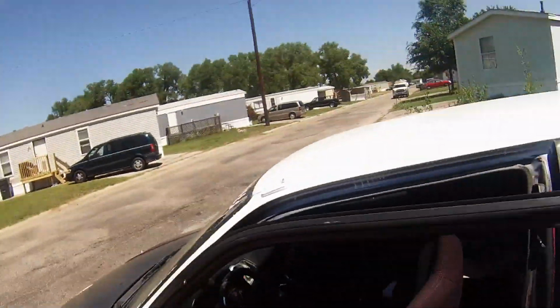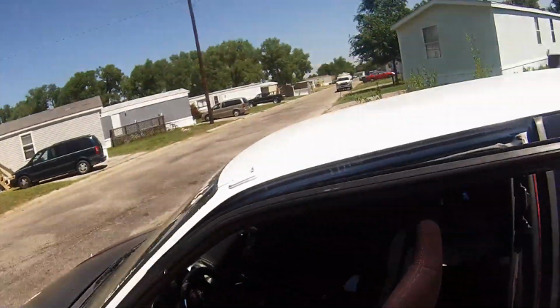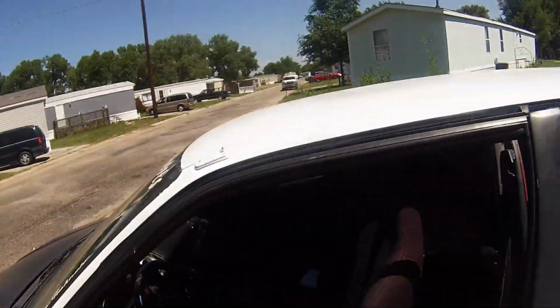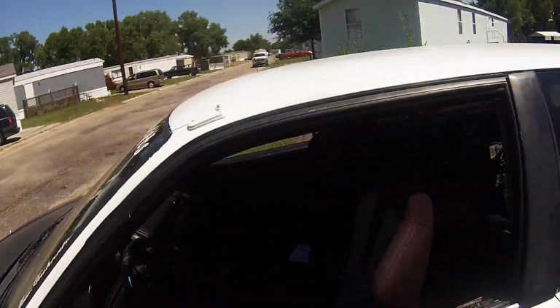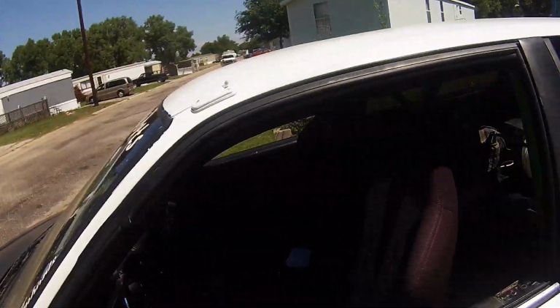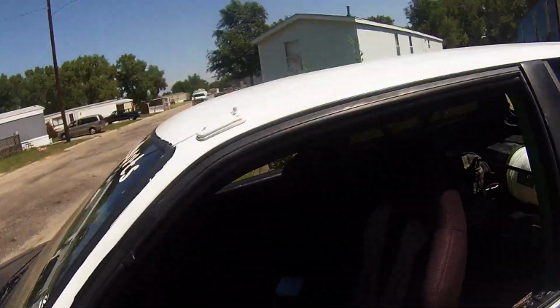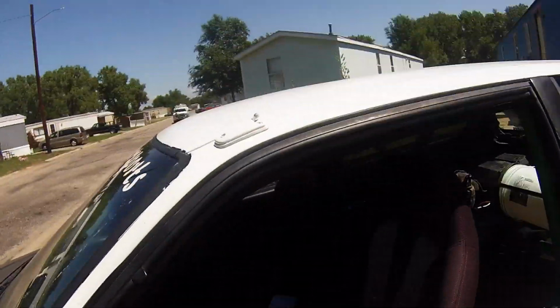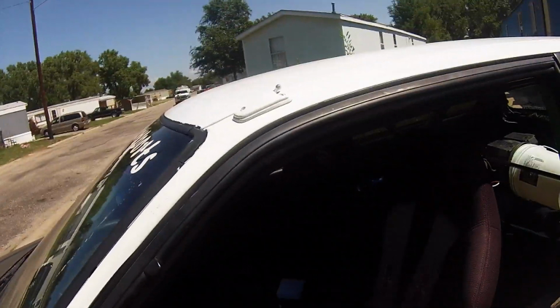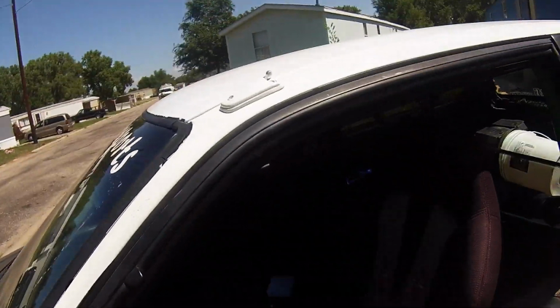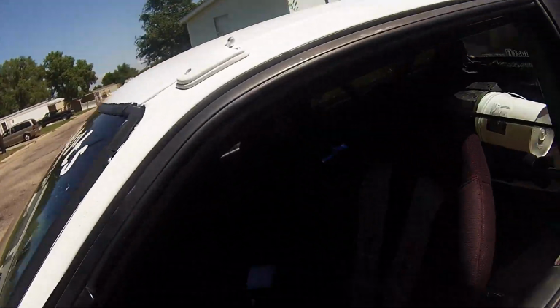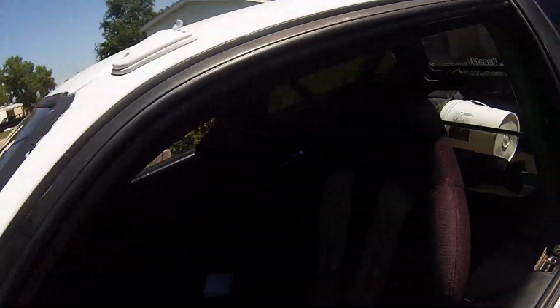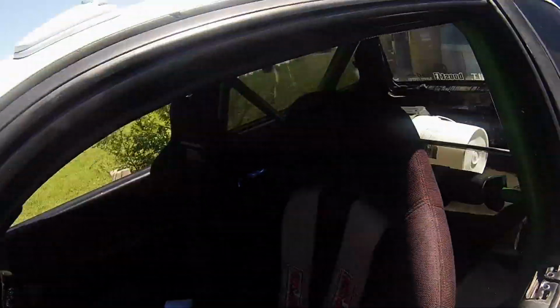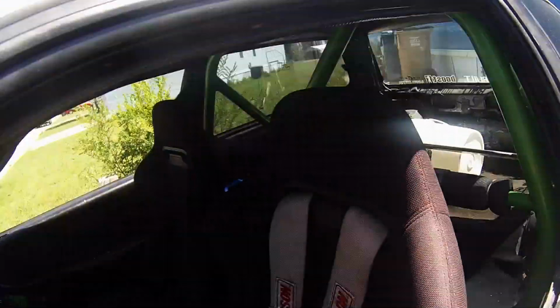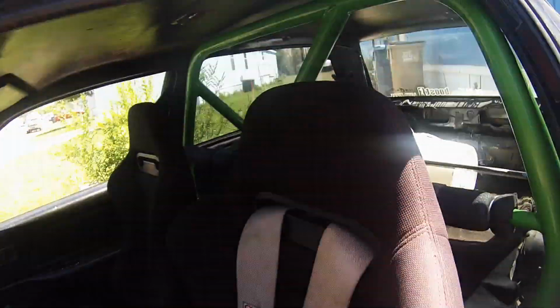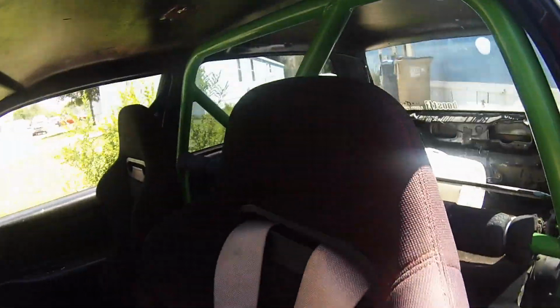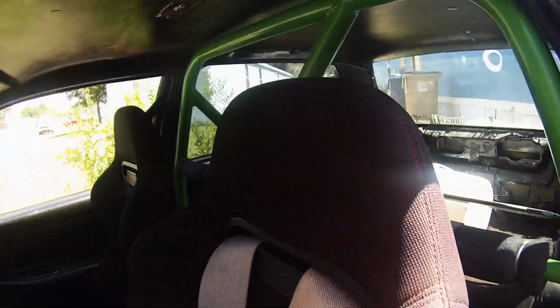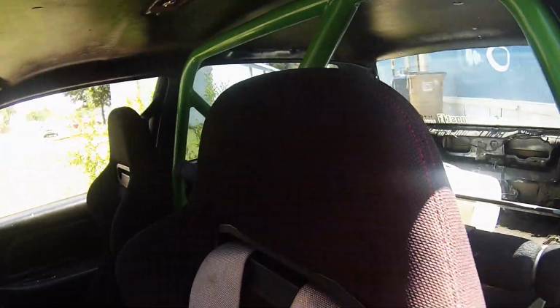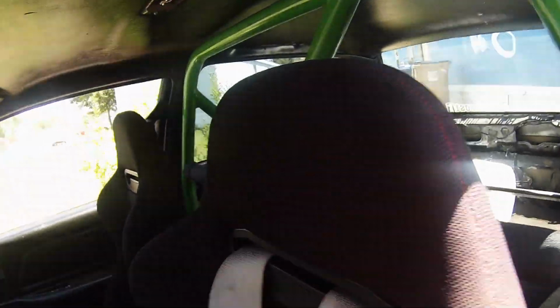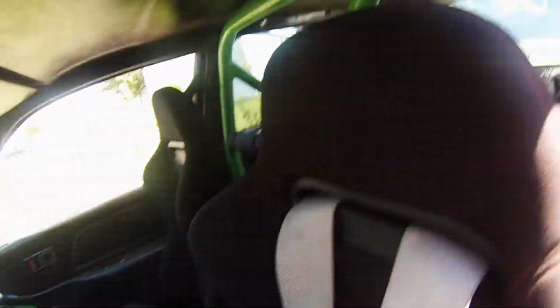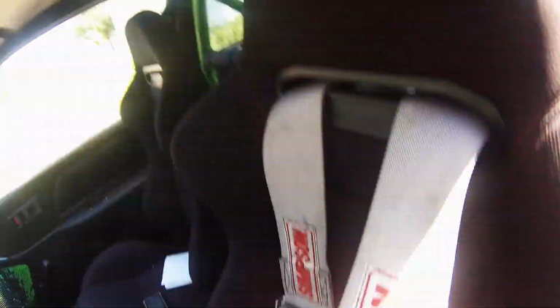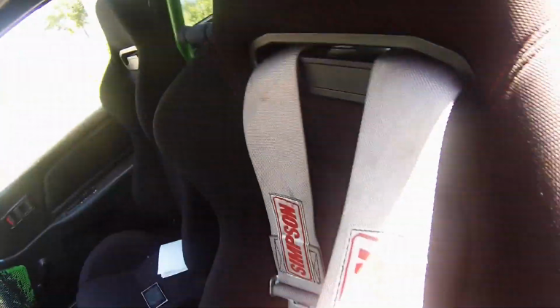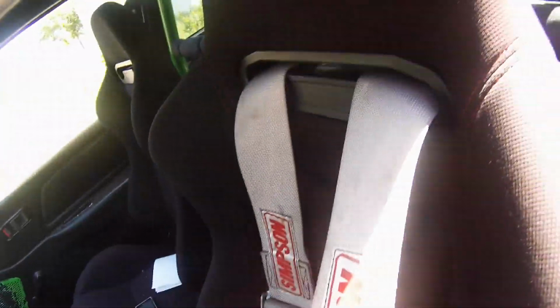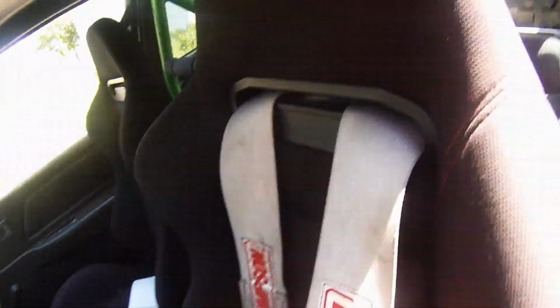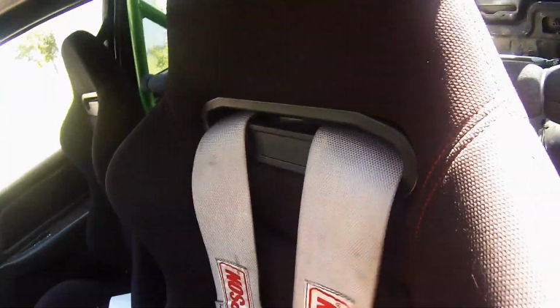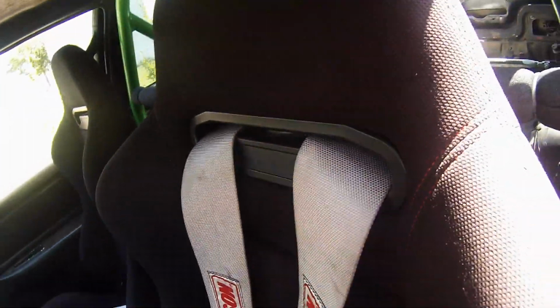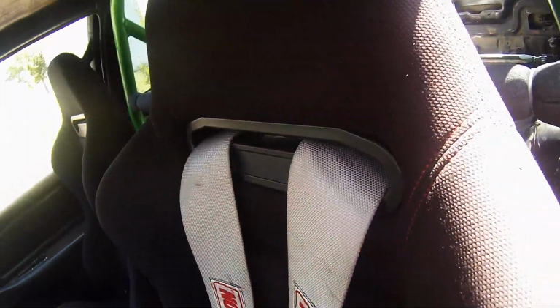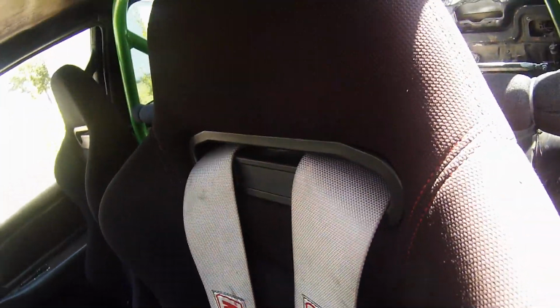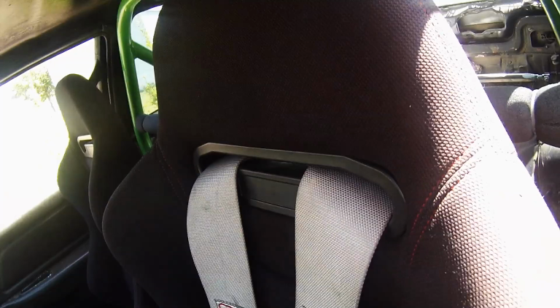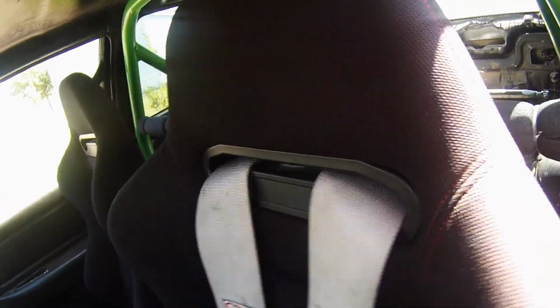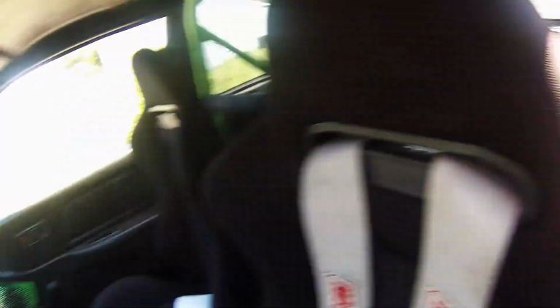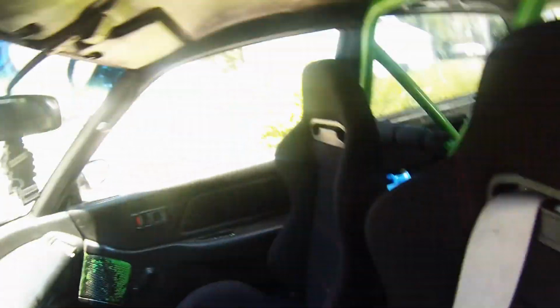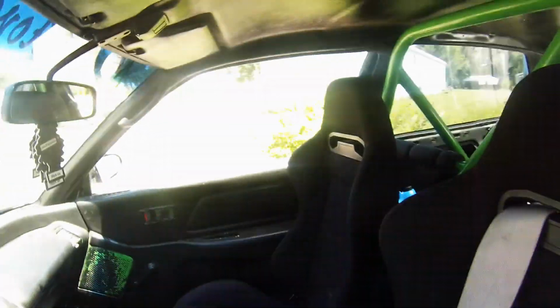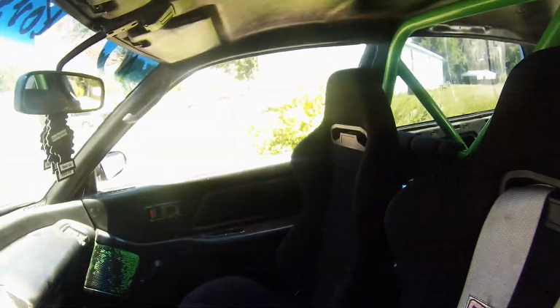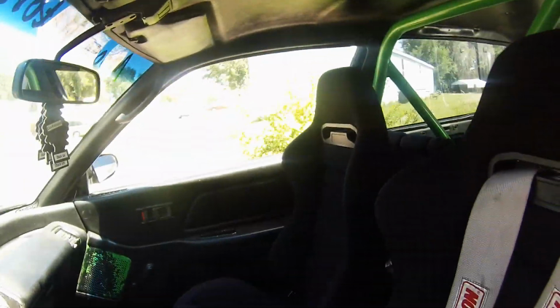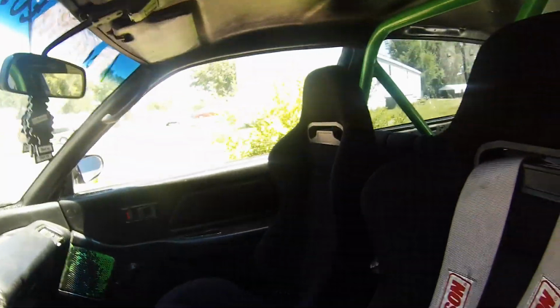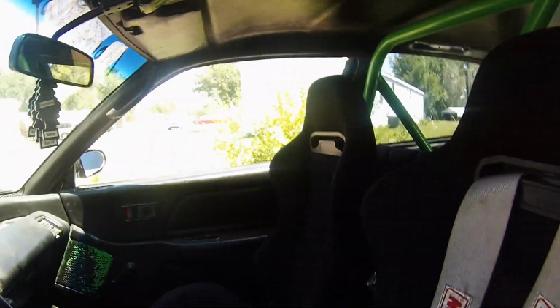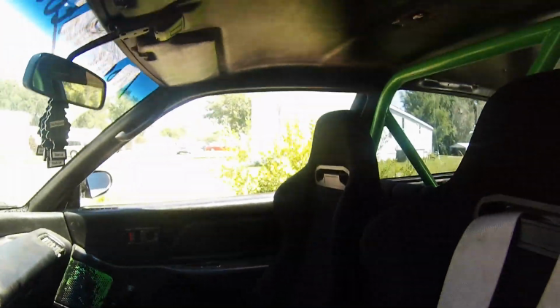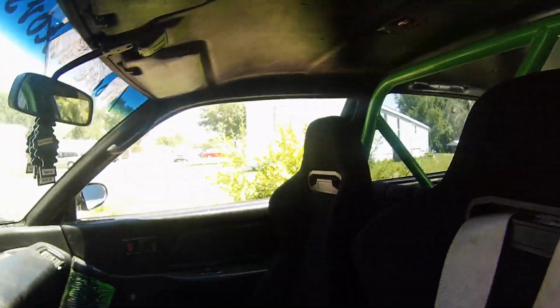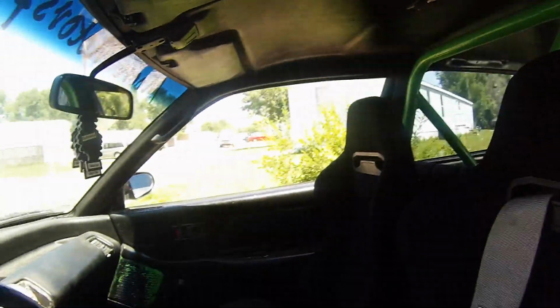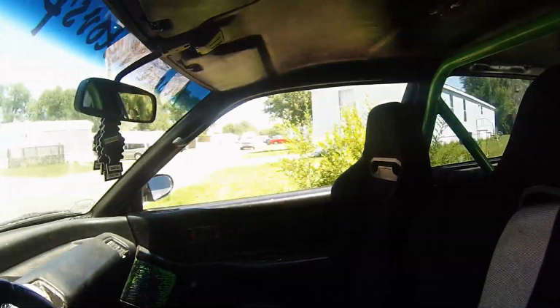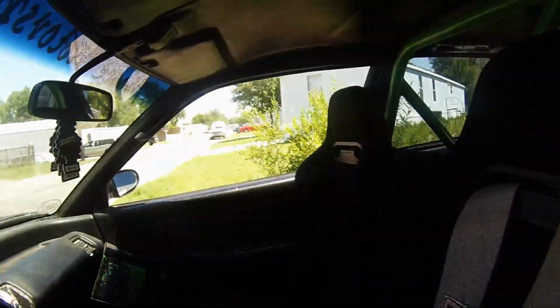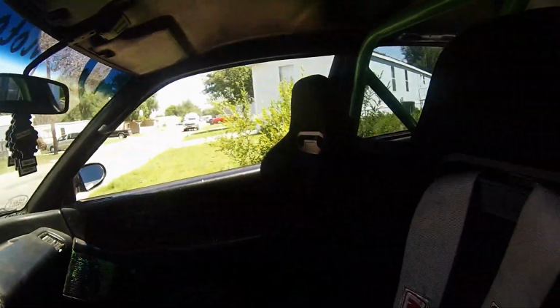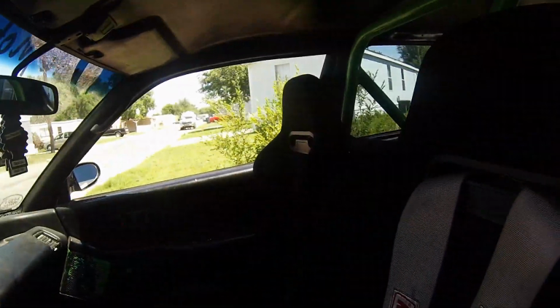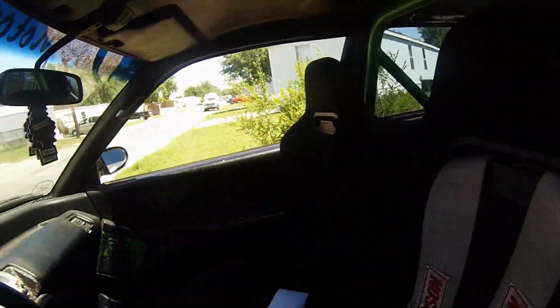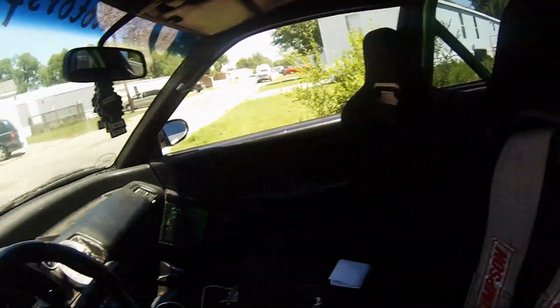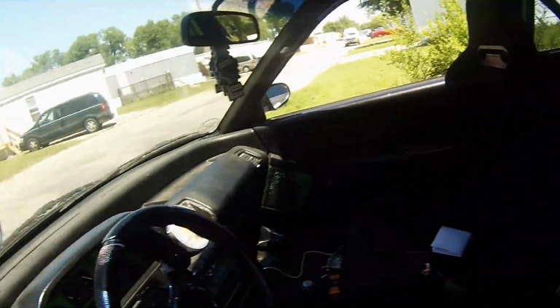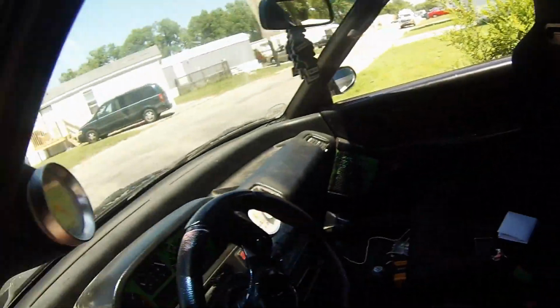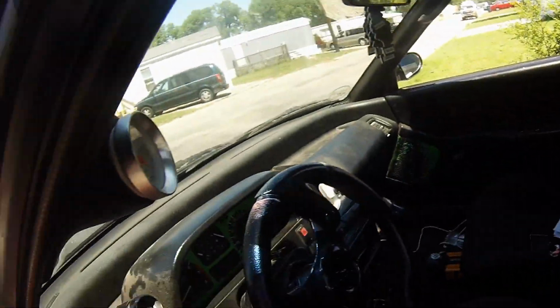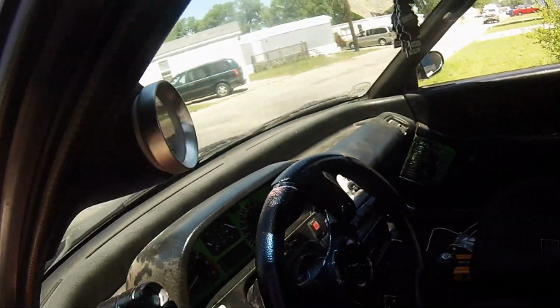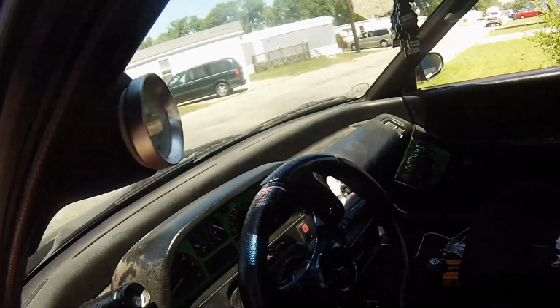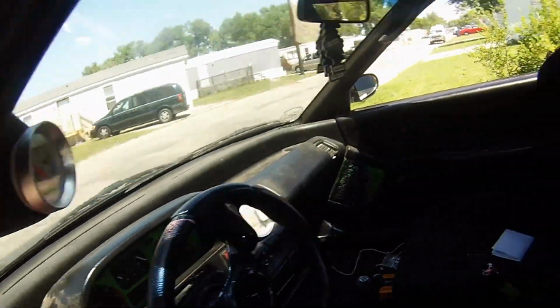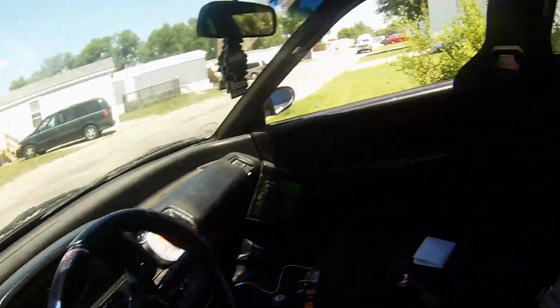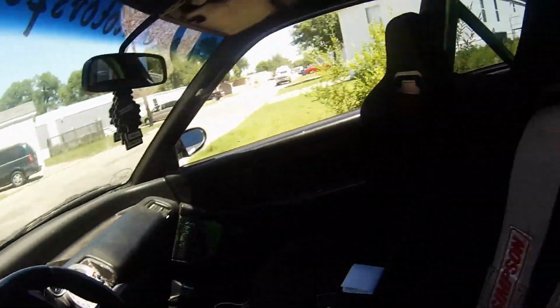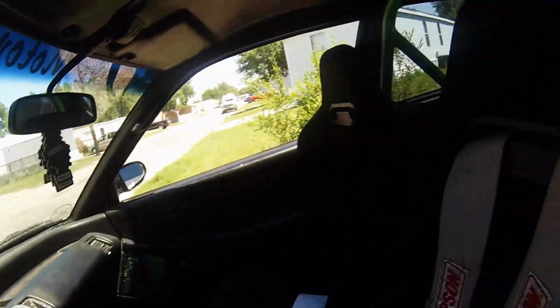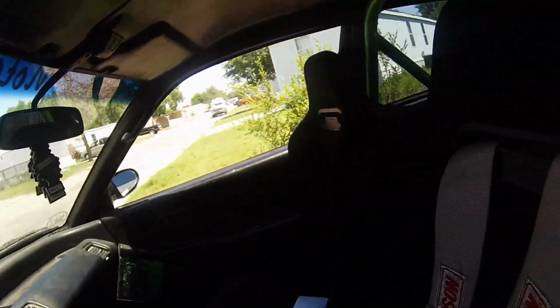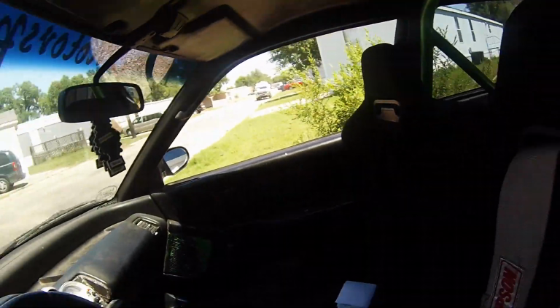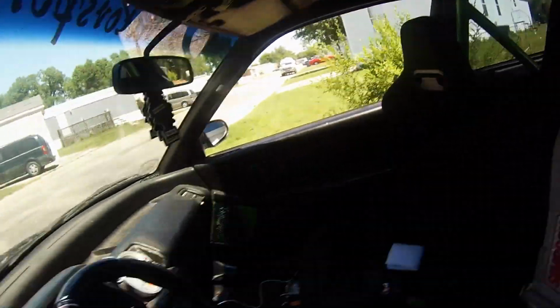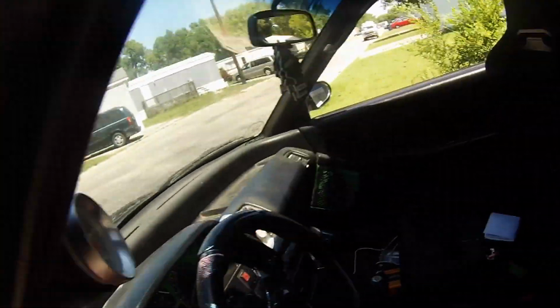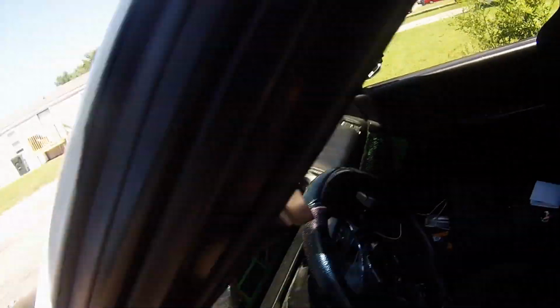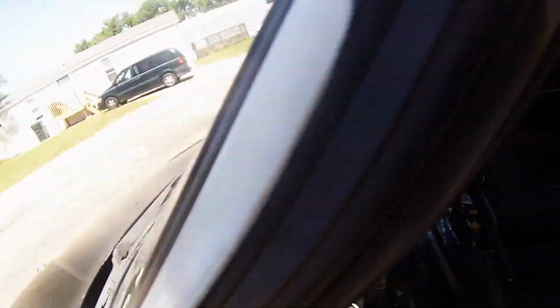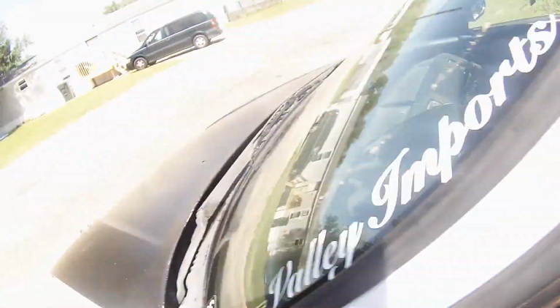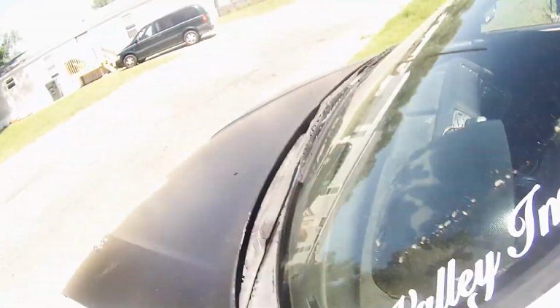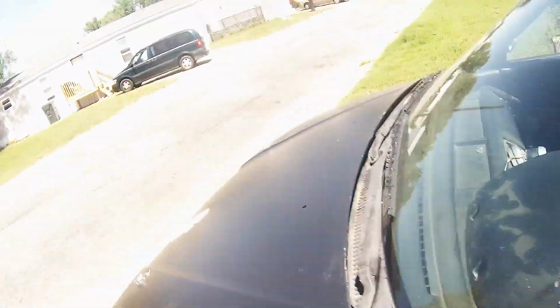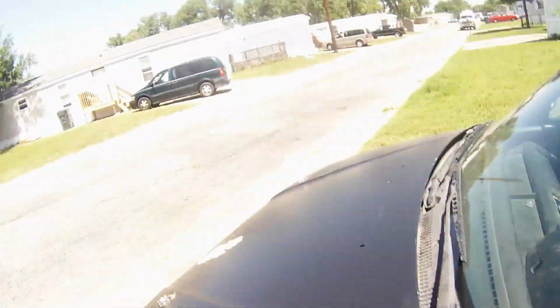As you can see, I got my Simpson racing harness on the driver's side, and stock seatbelt on the passenger side still. I'll get that sorted soon.